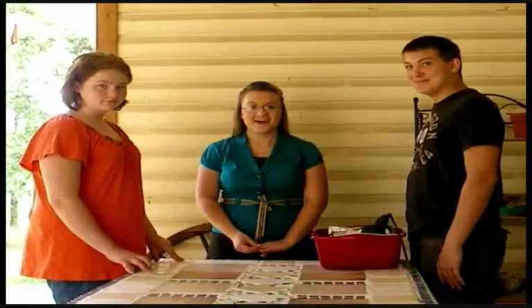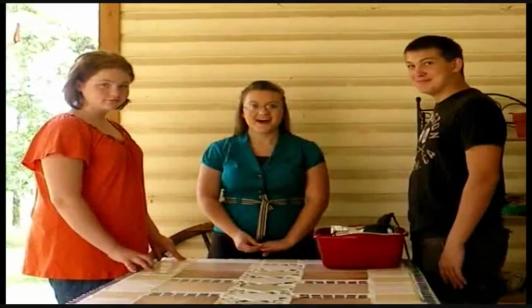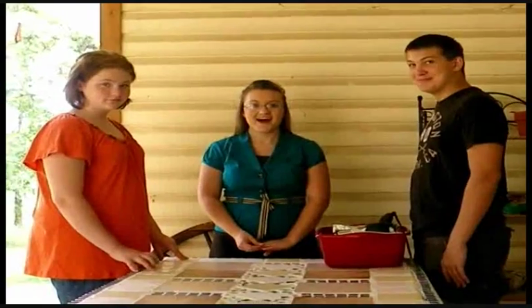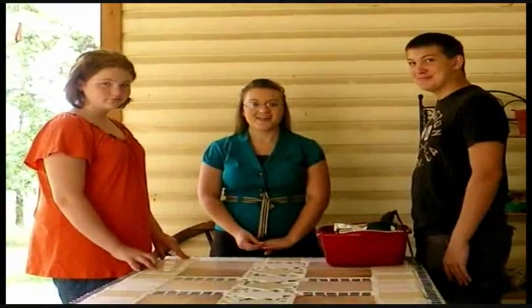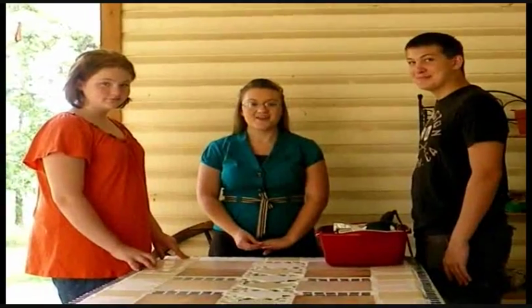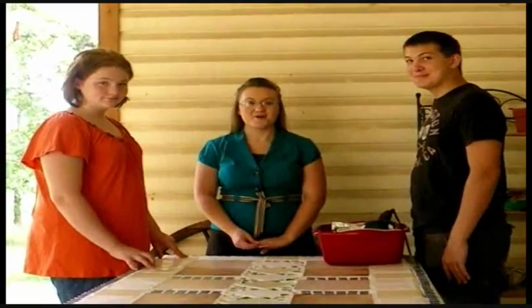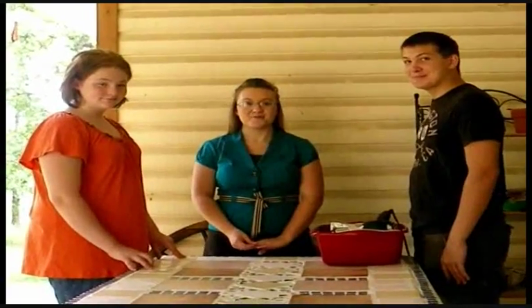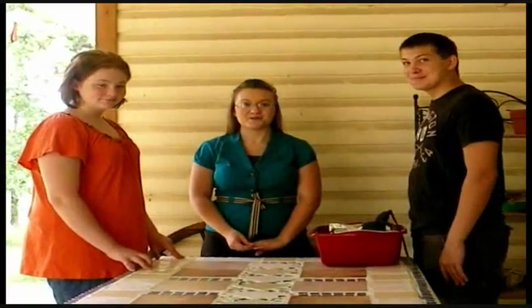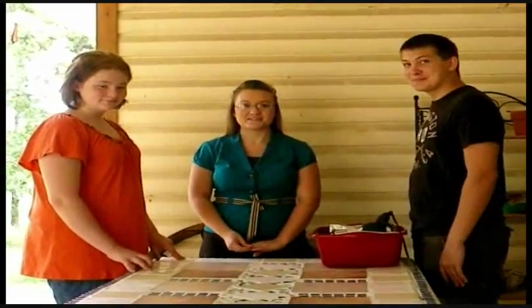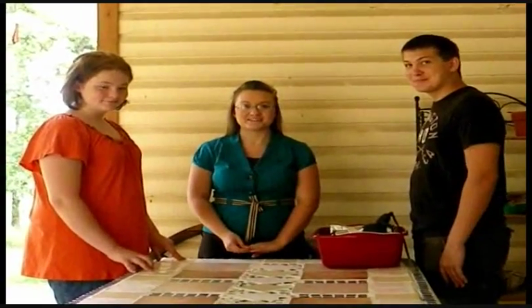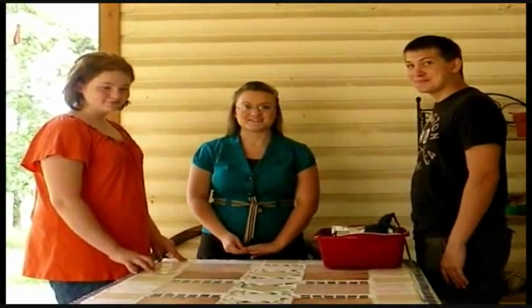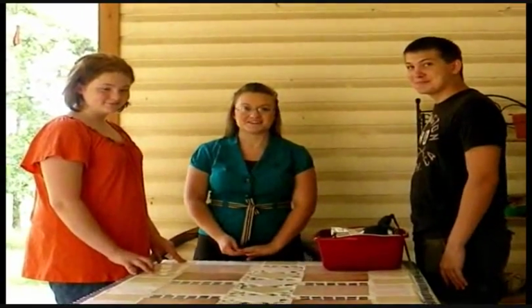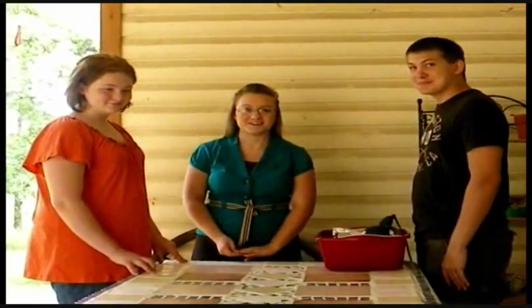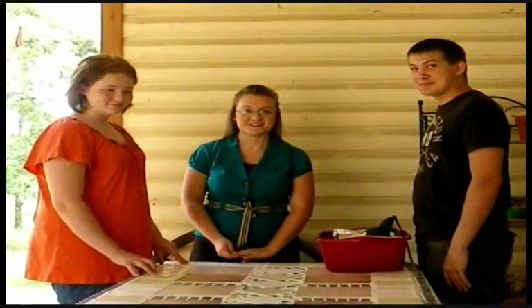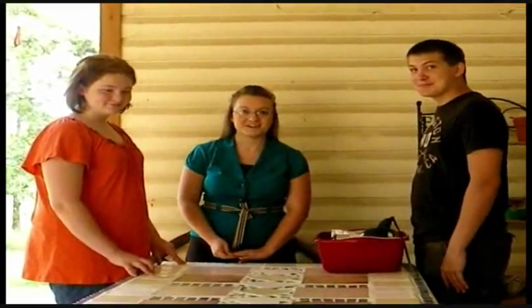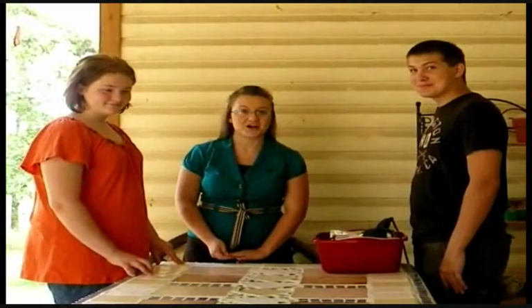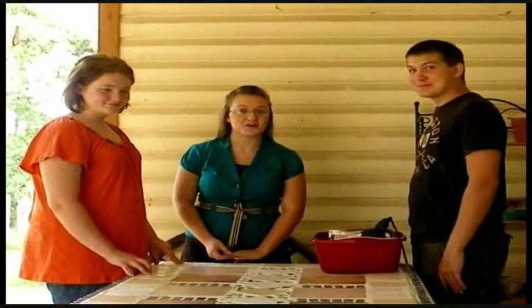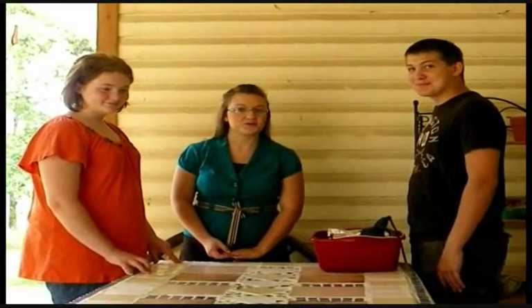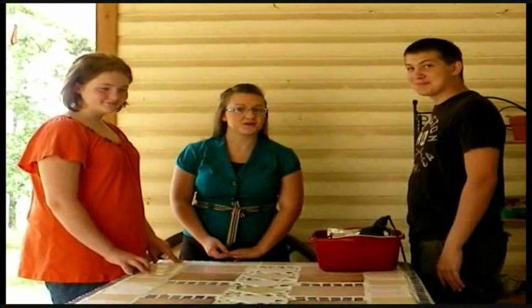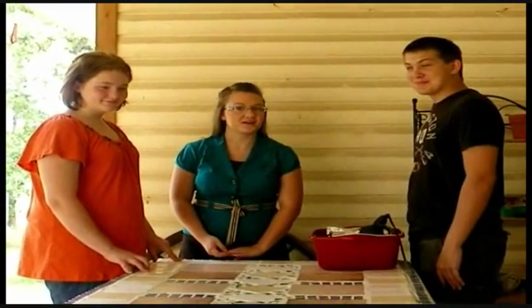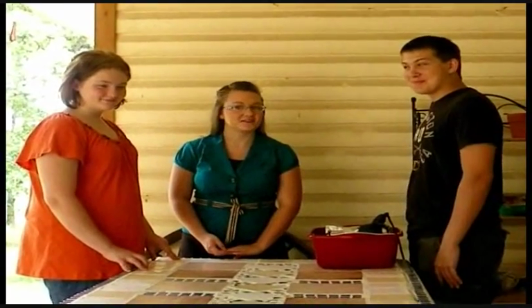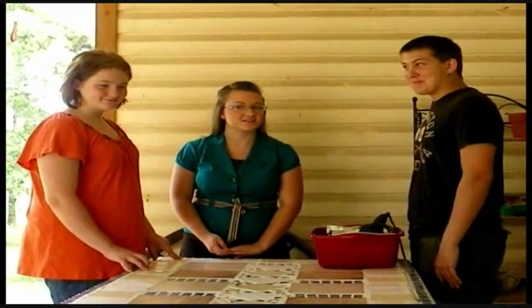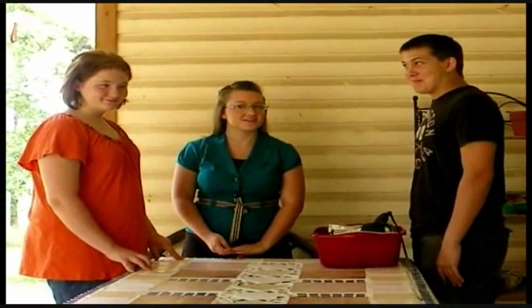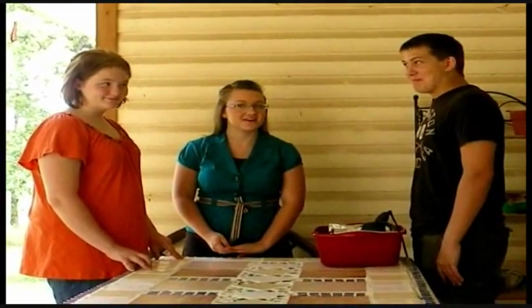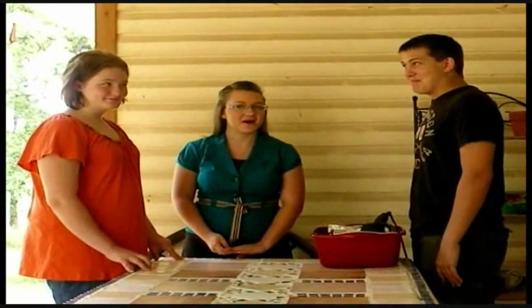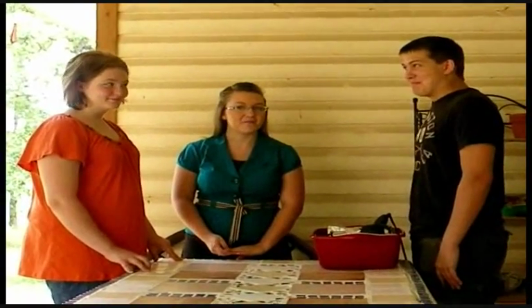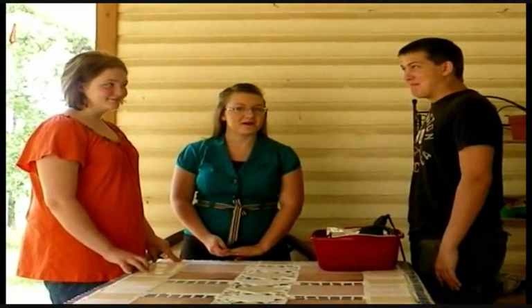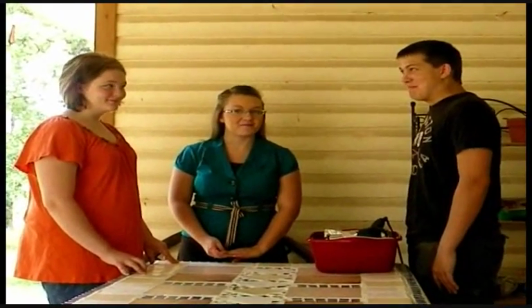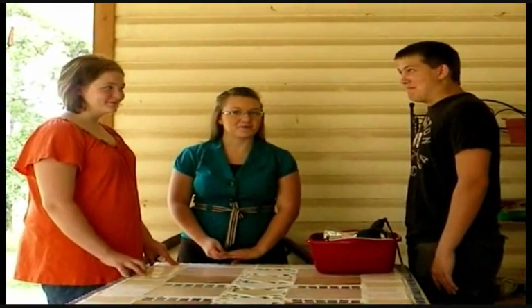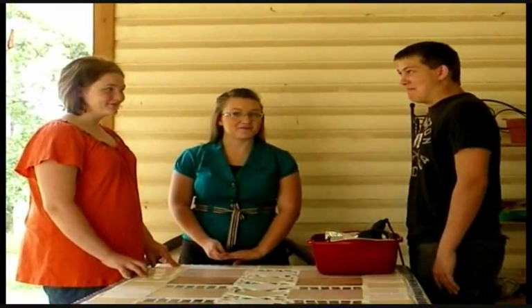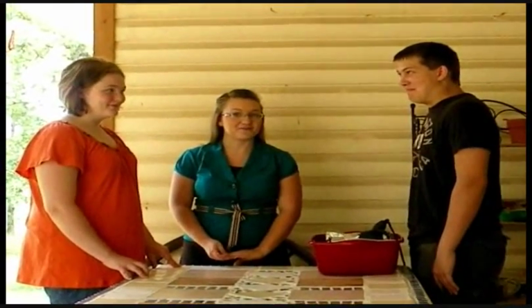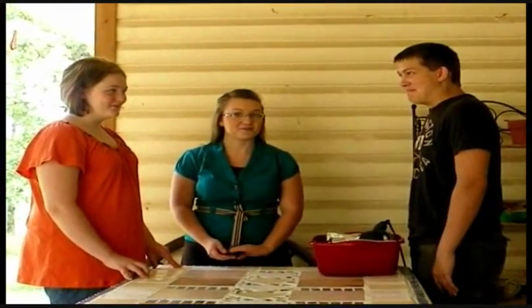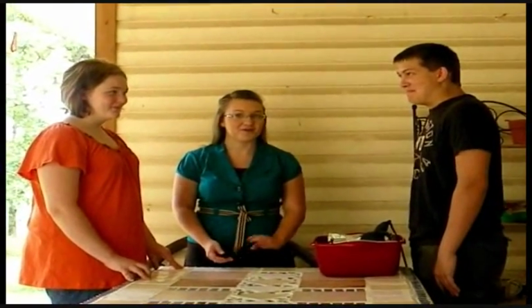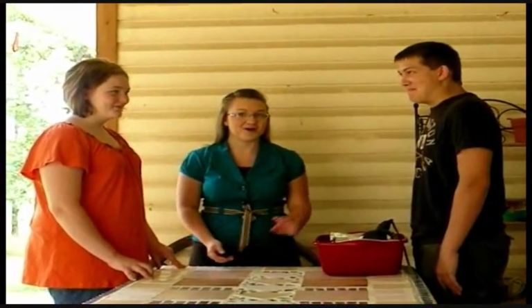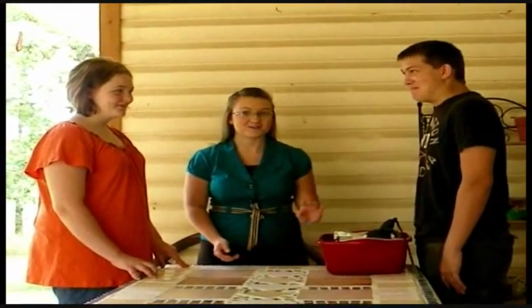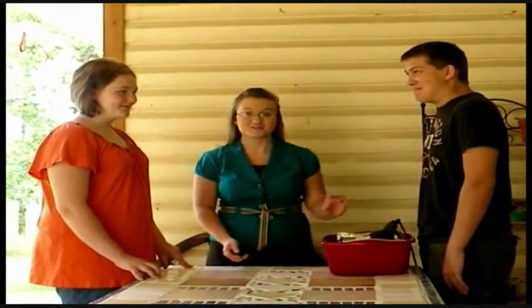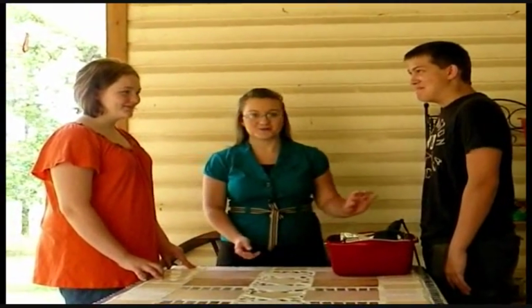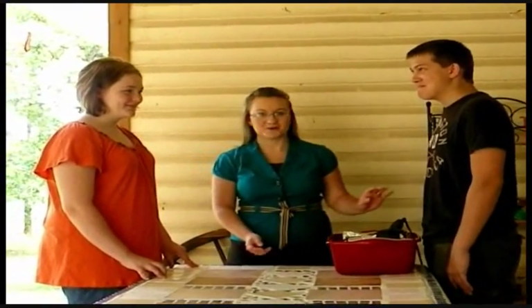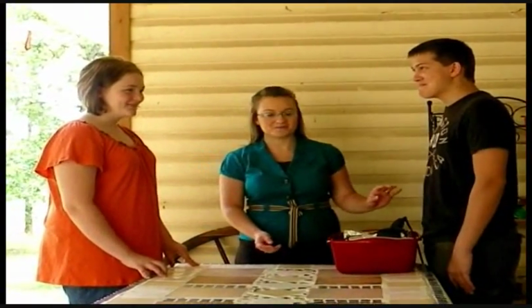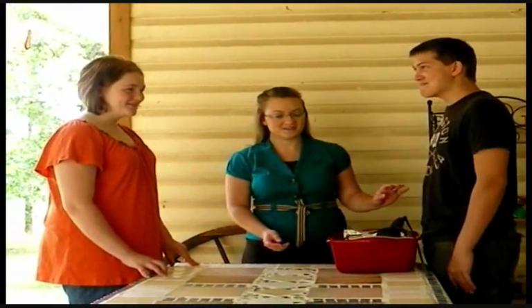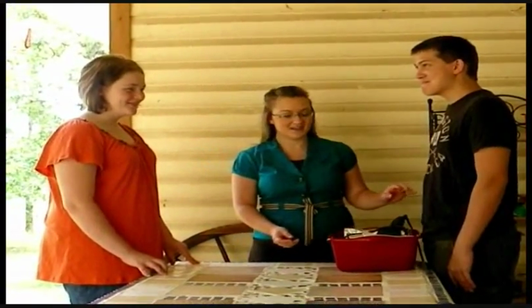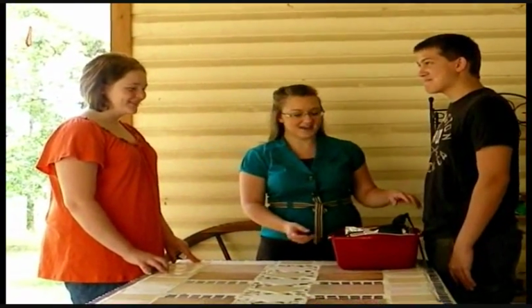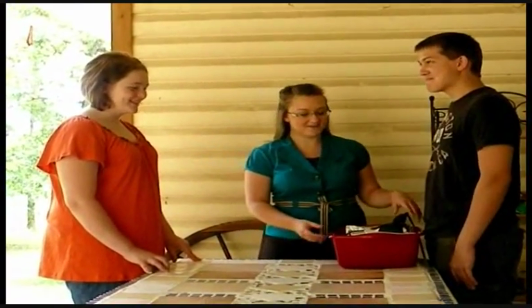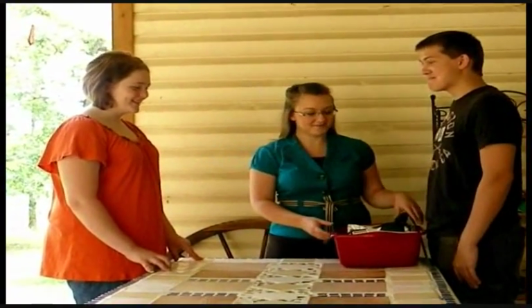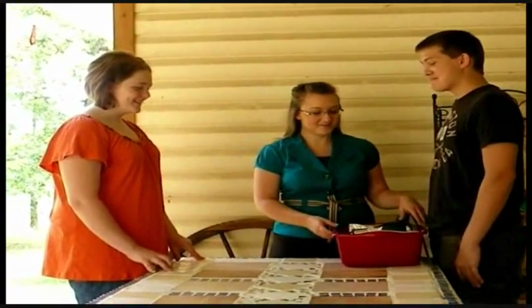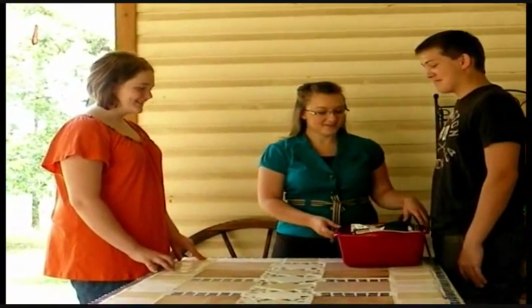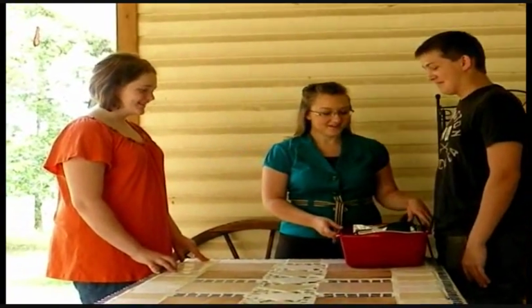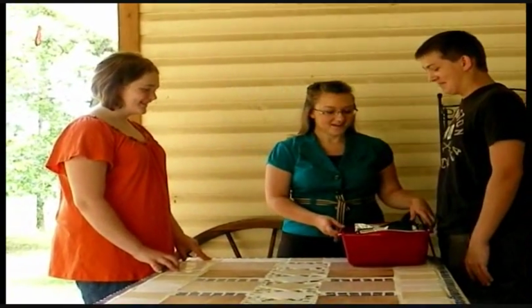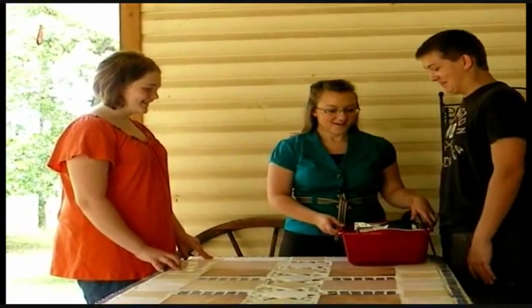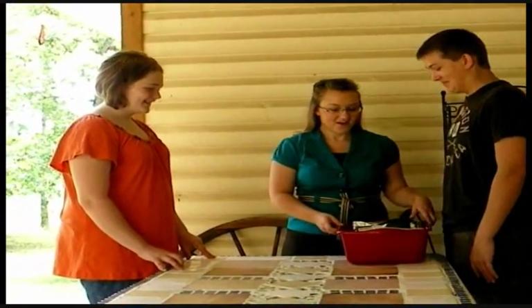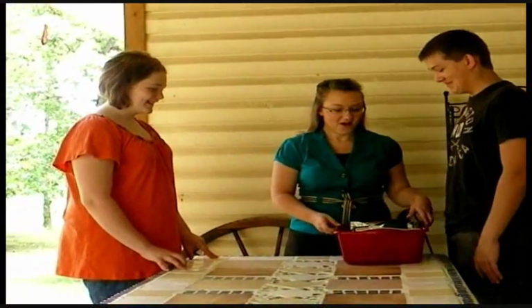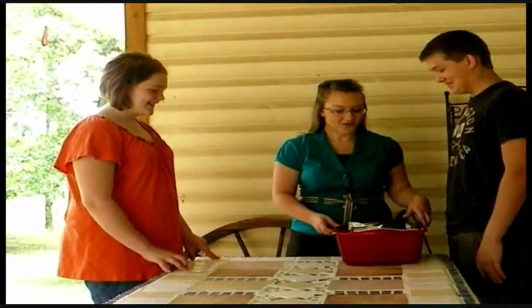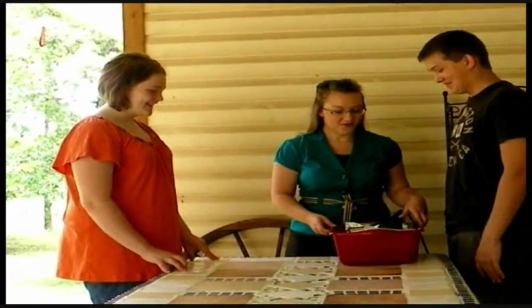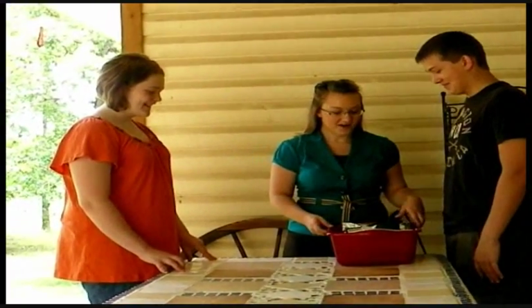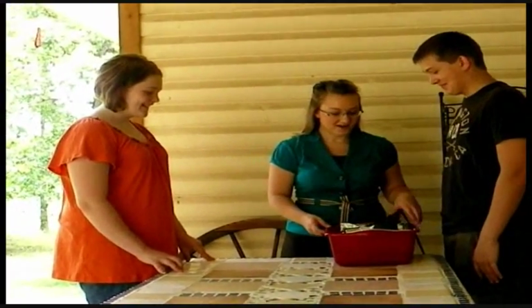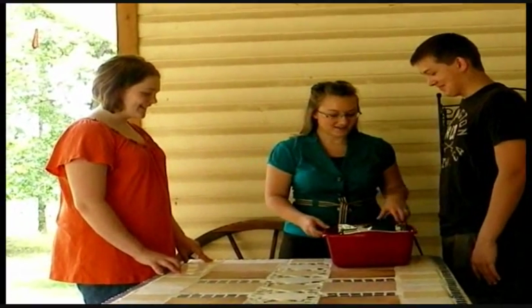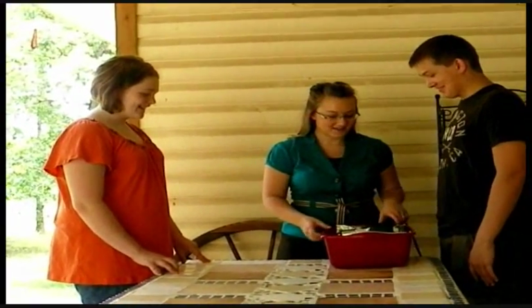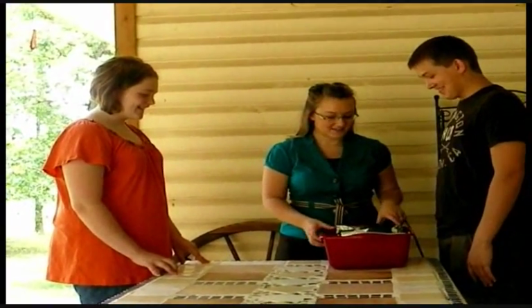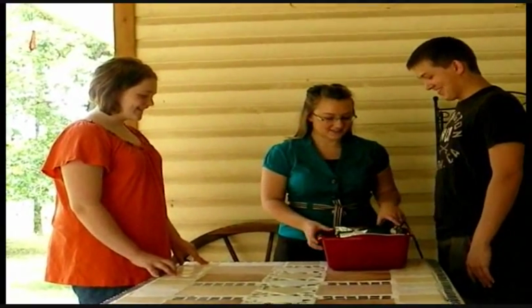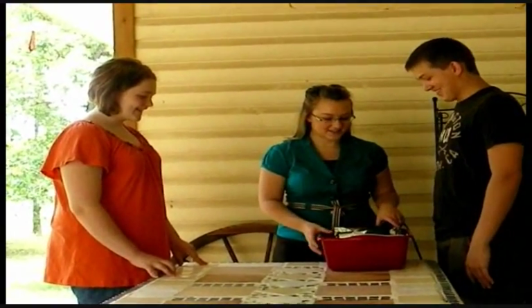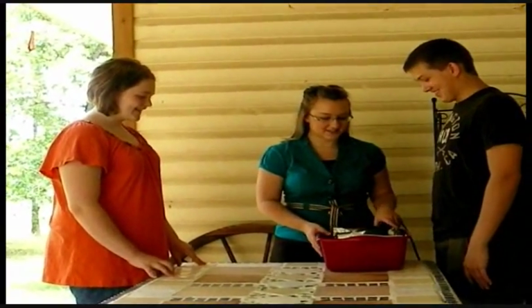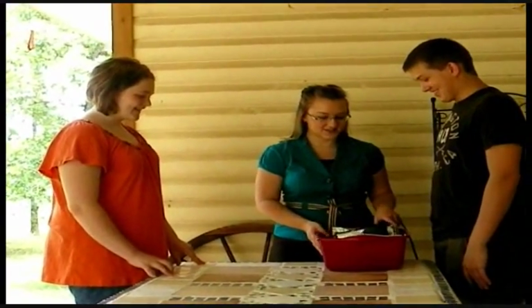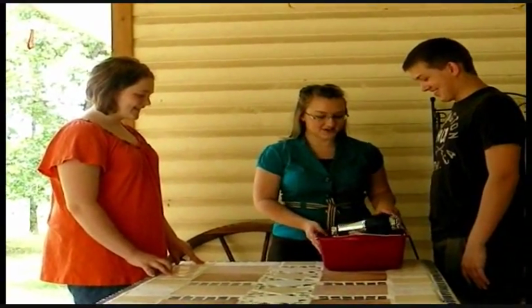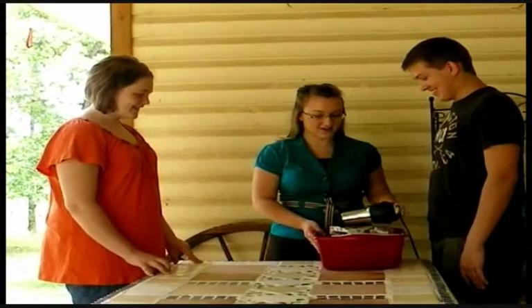Hello, boys and girls. Are you ready to learn how metamorphic rocks form today? Alright, let's get started.